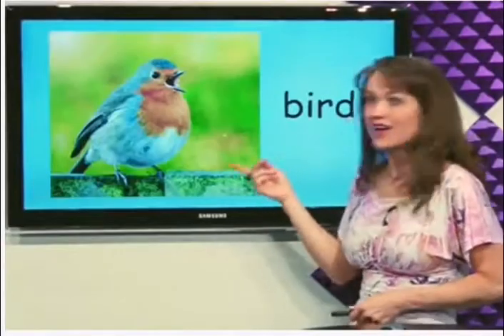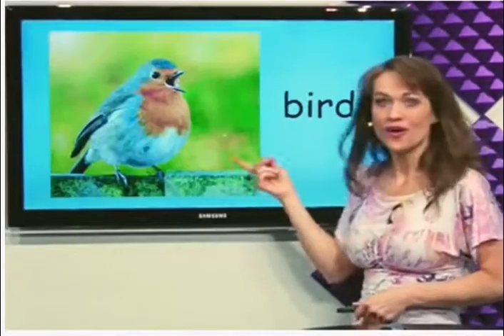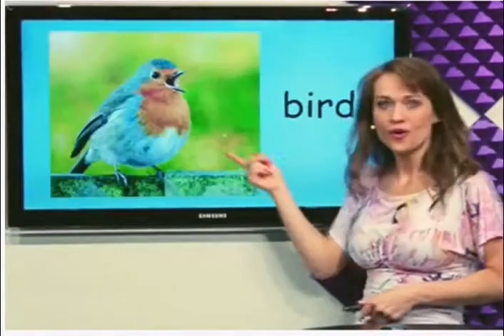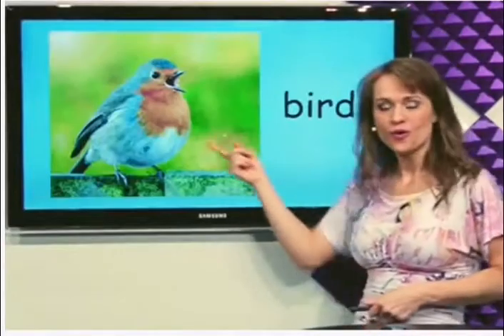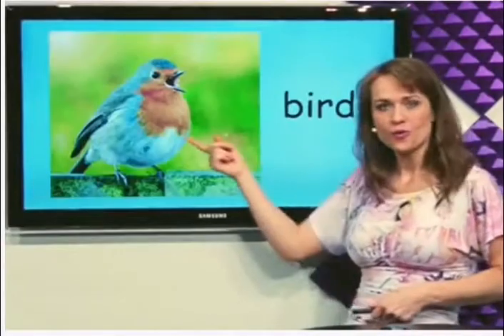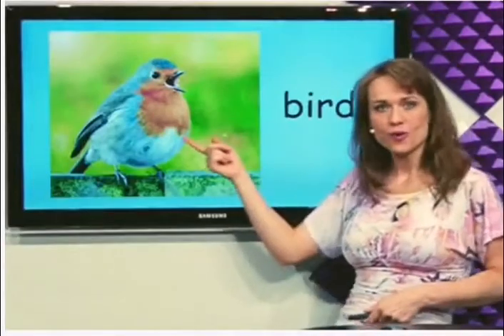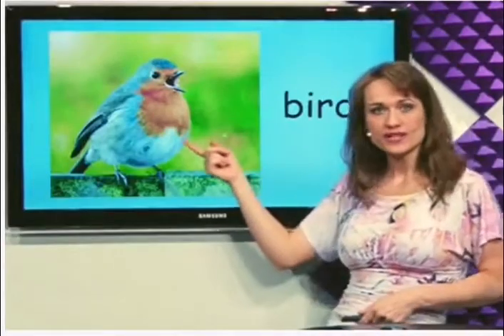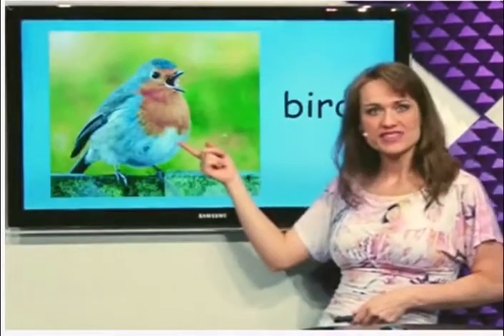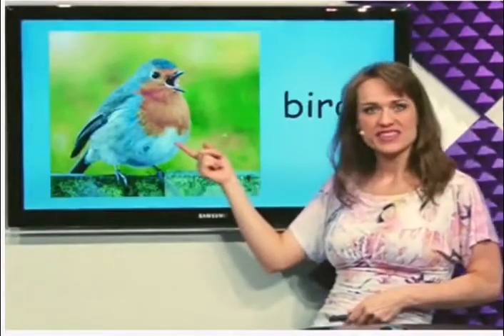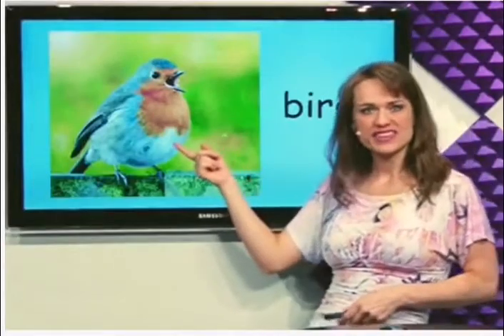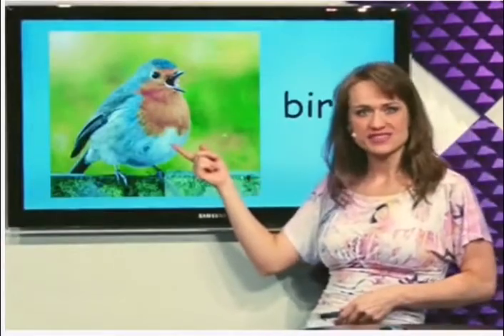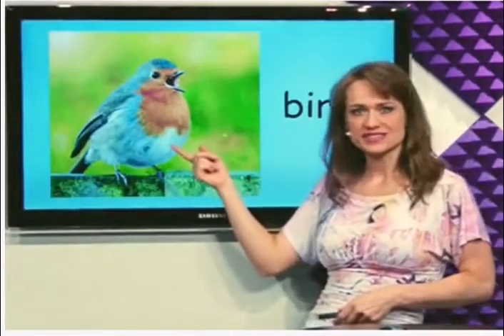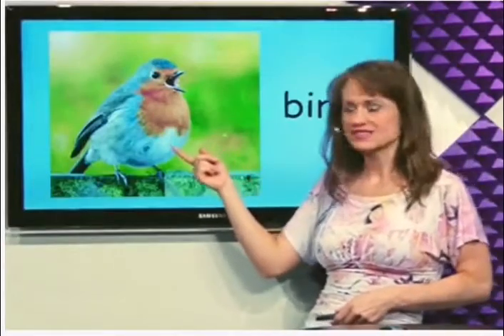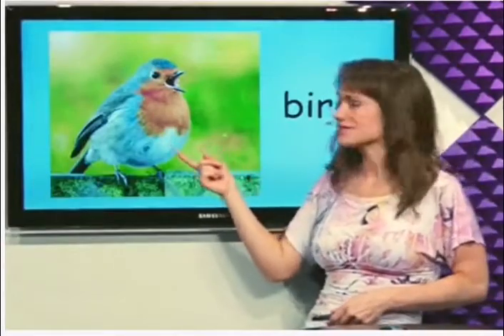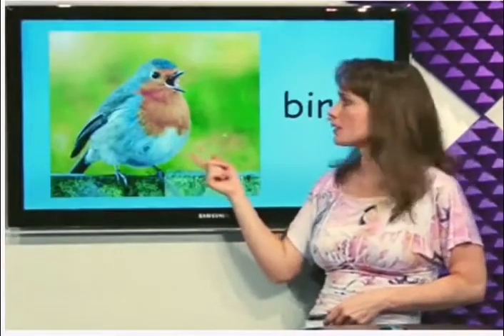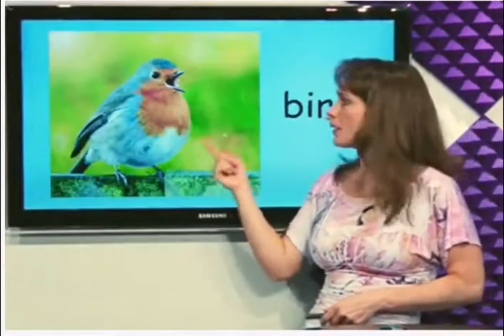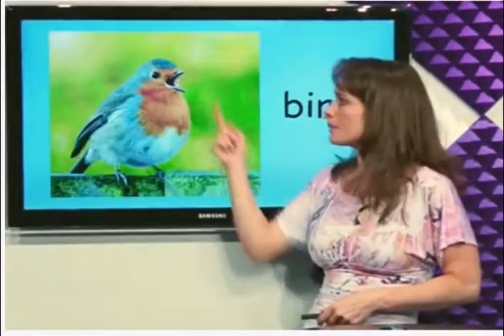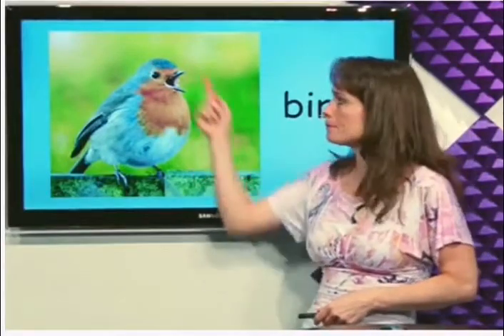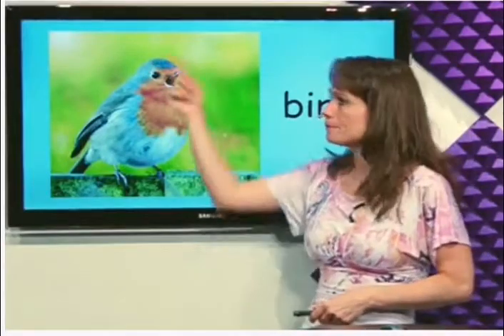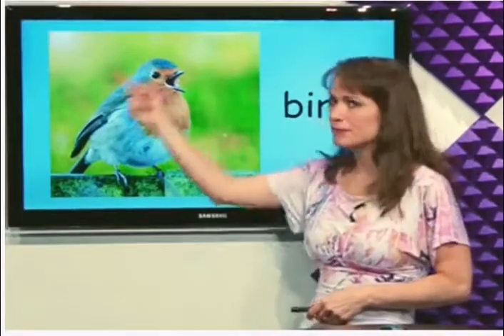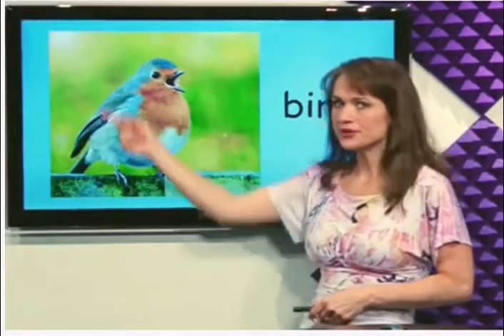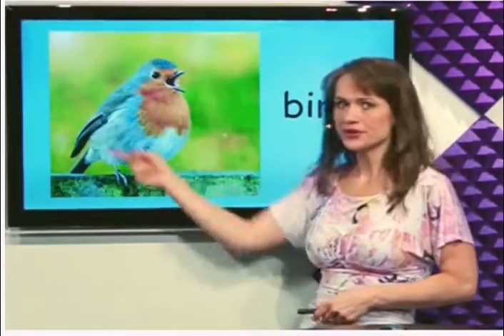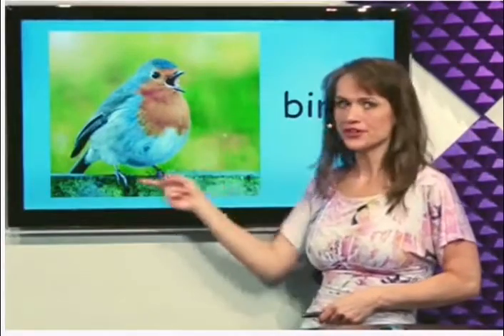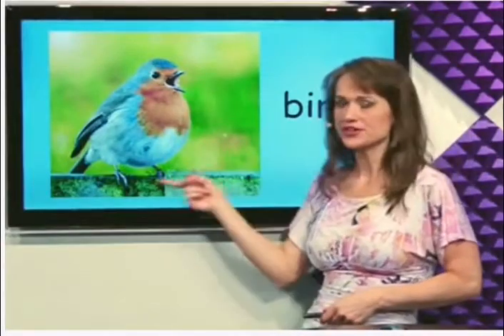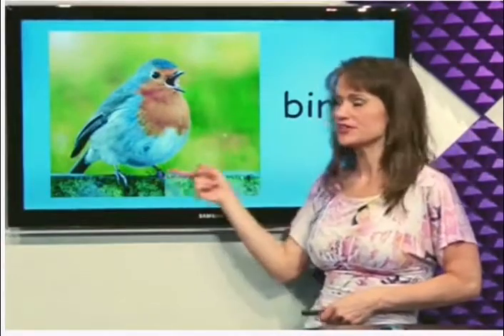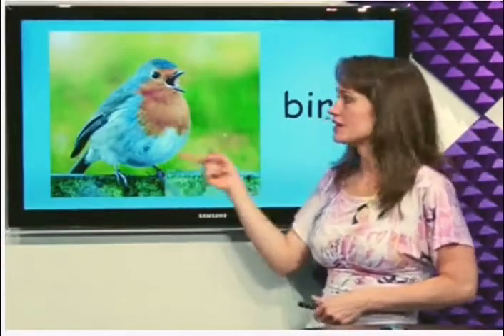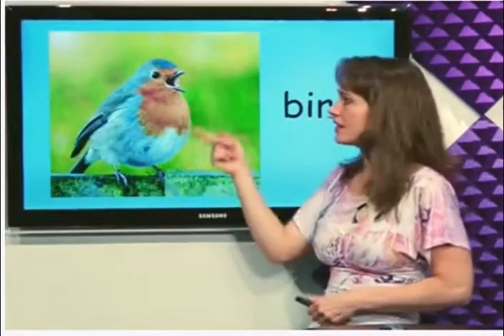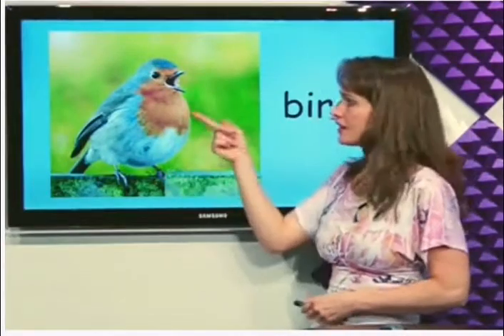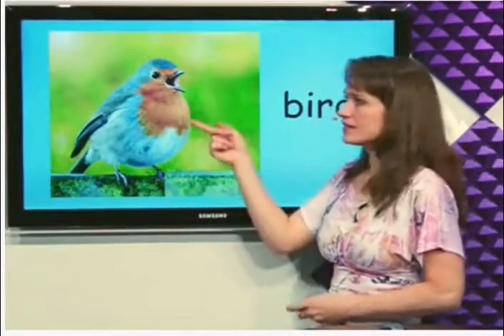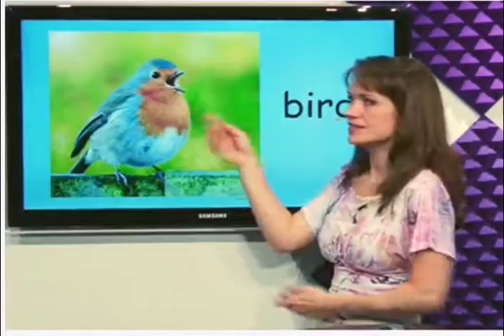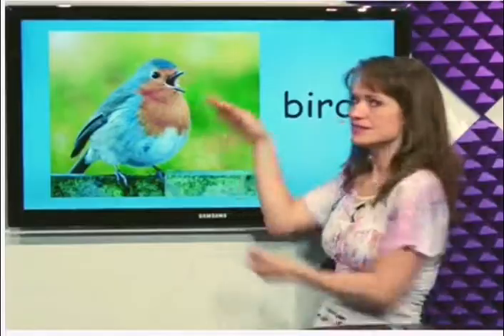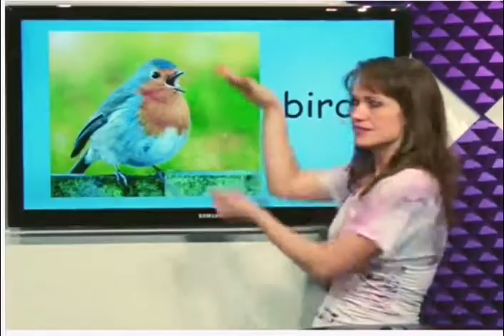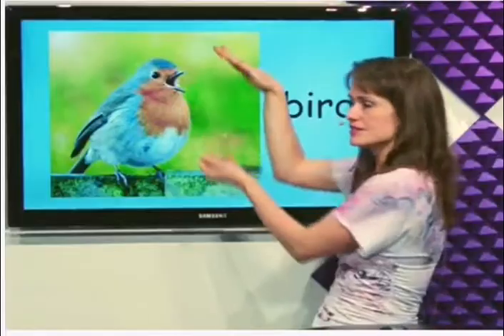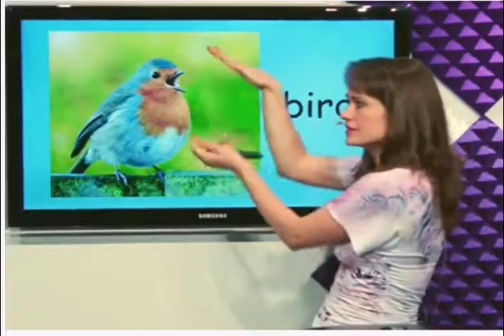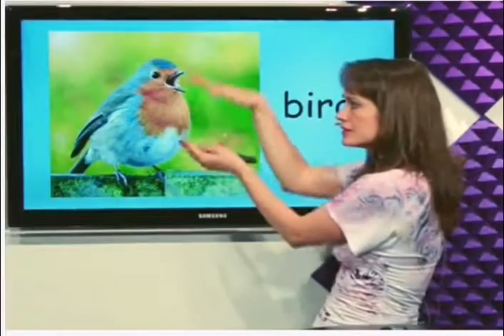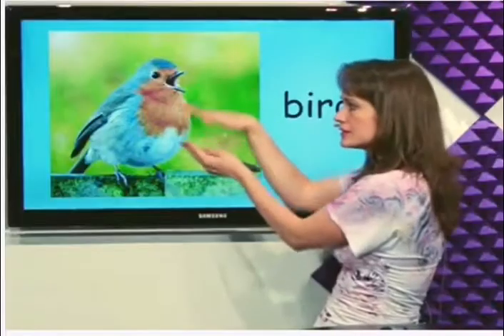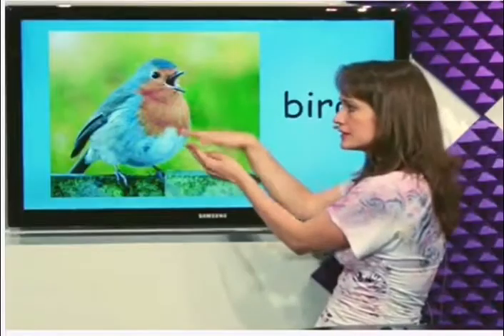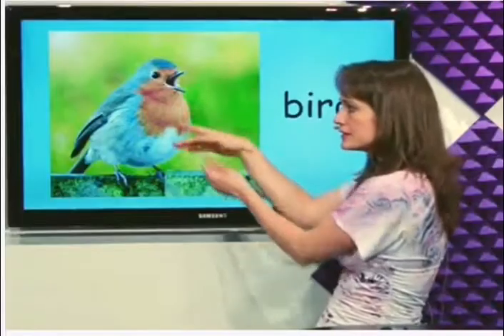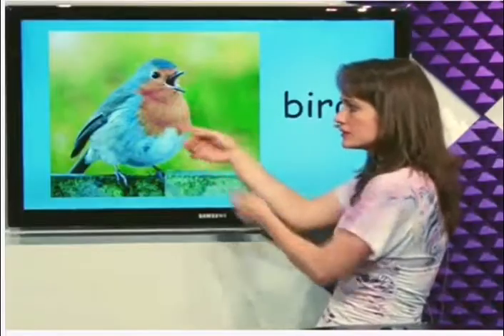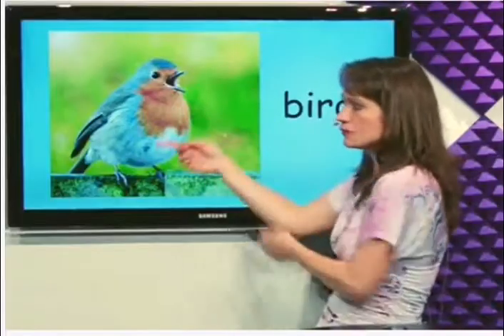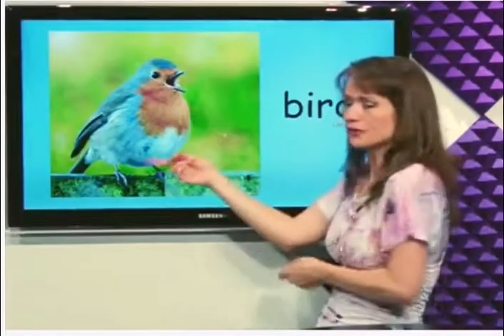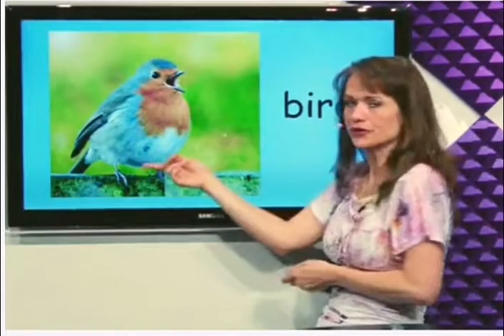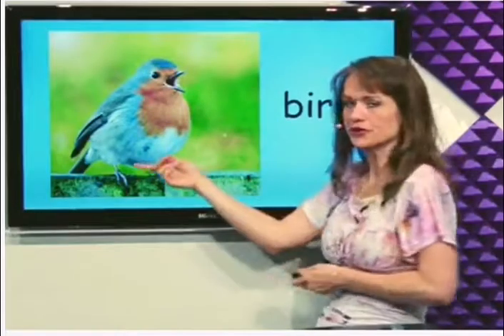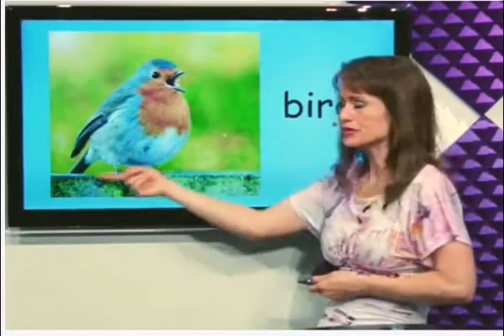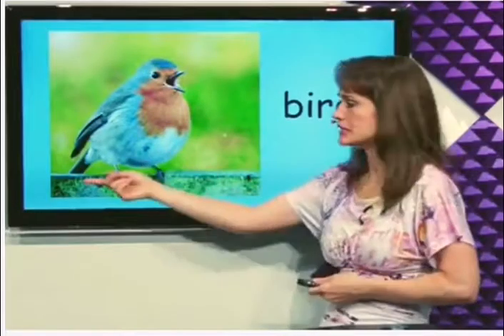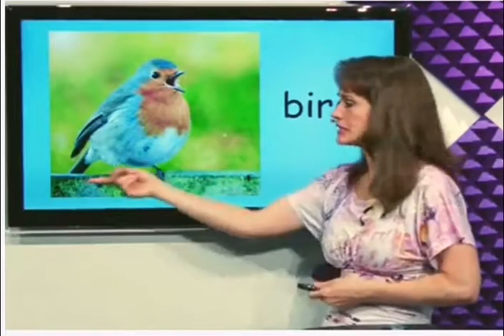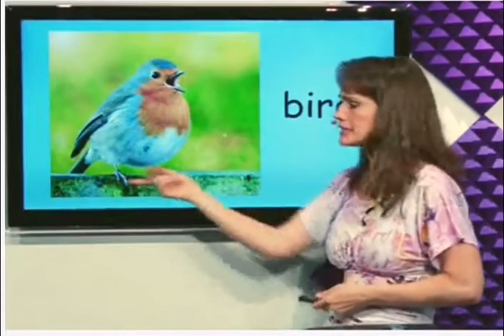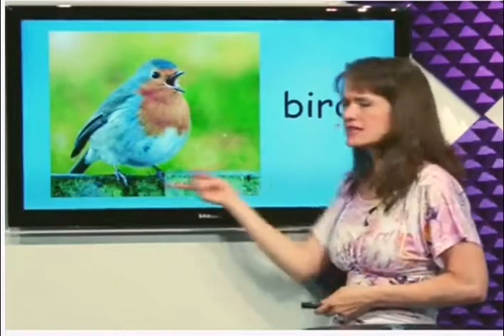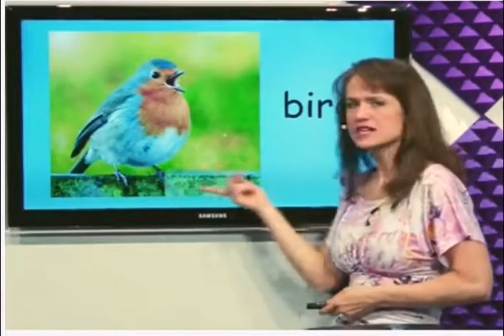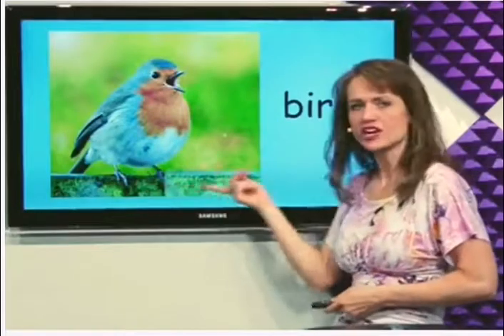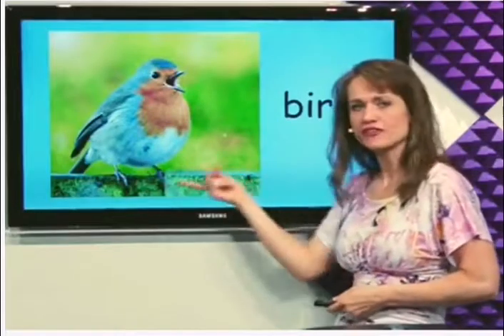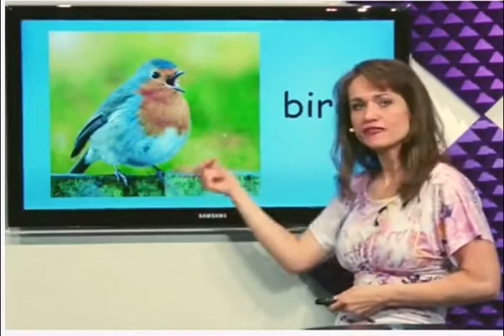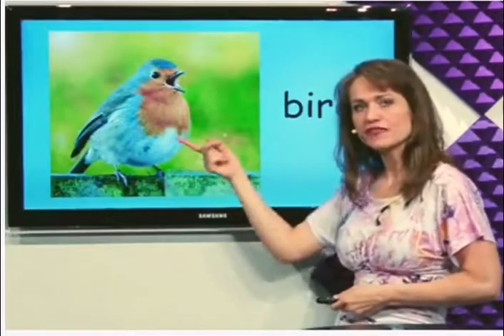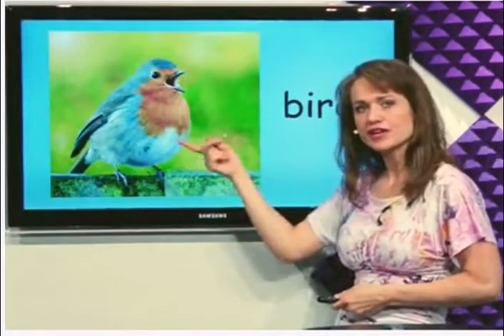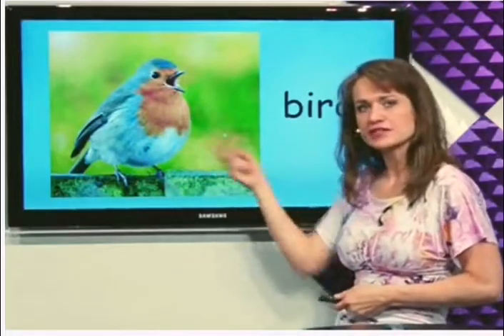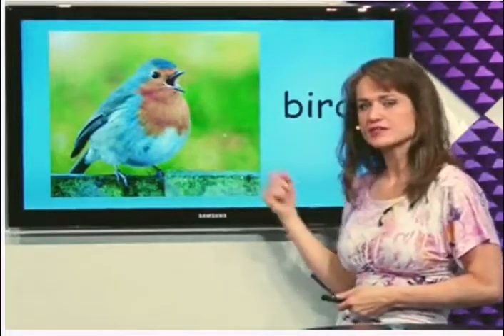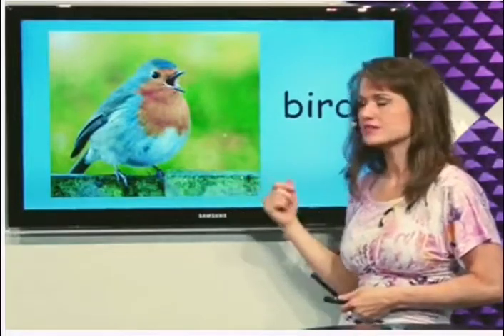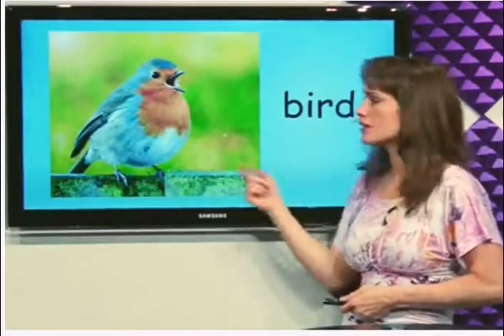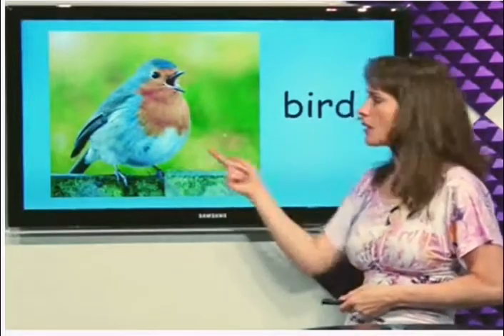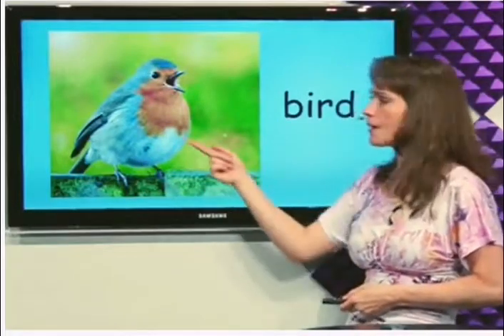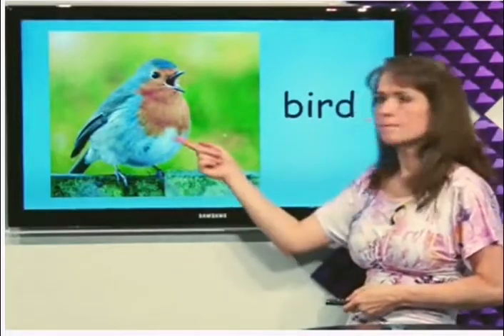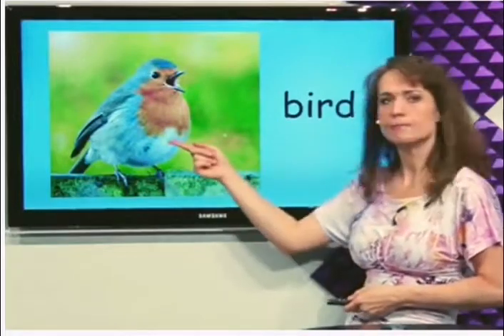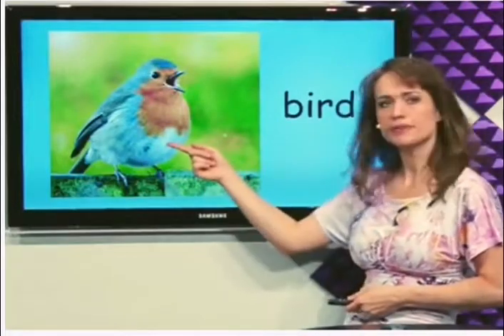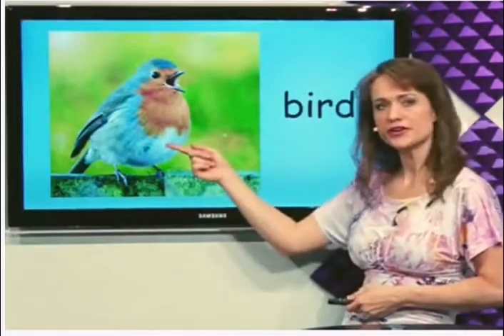What's this? Bird. This is a little bird and it's sitting on a fence. Bird.